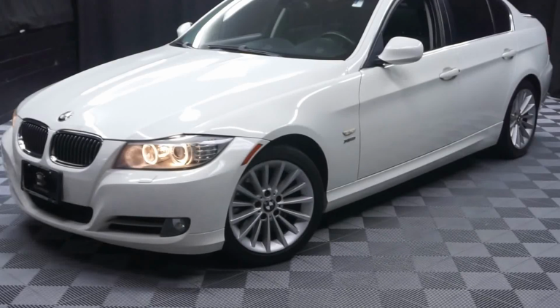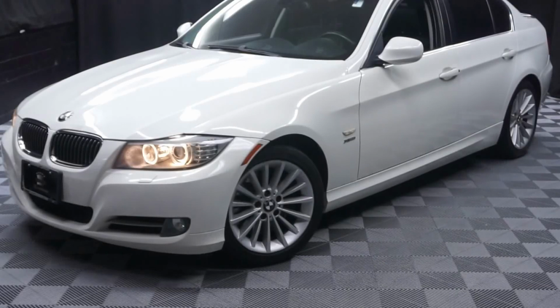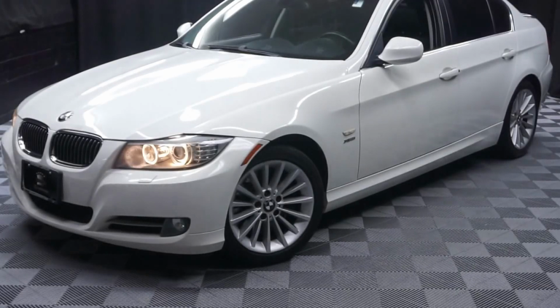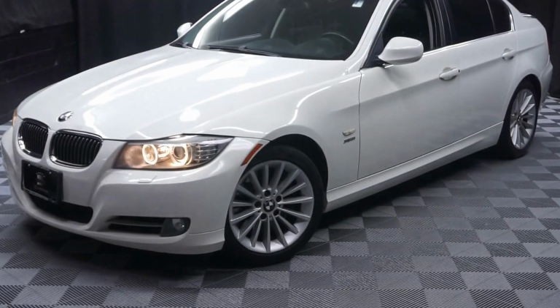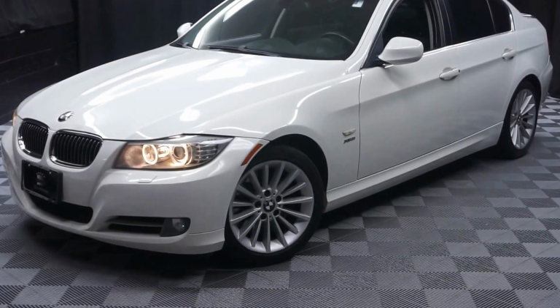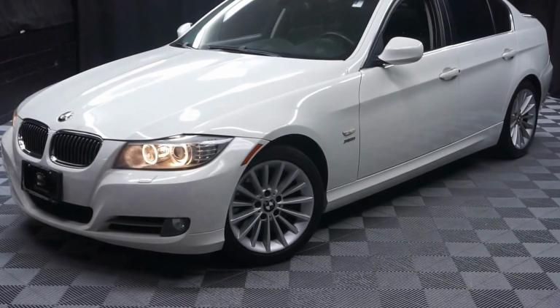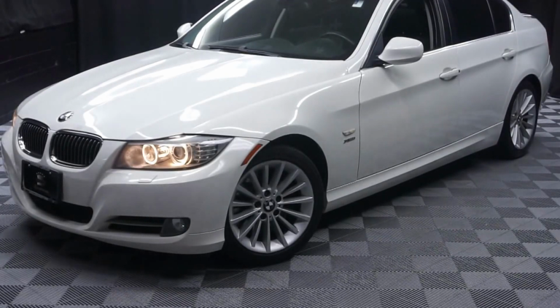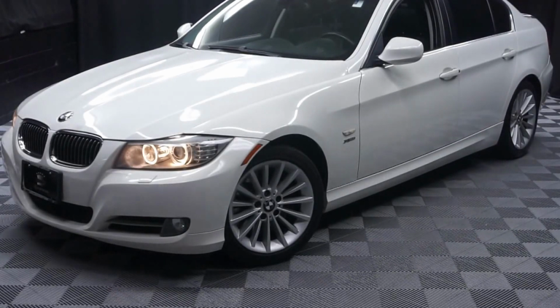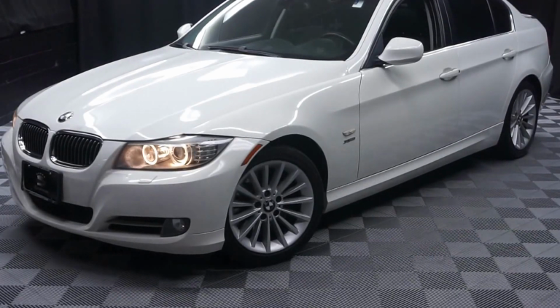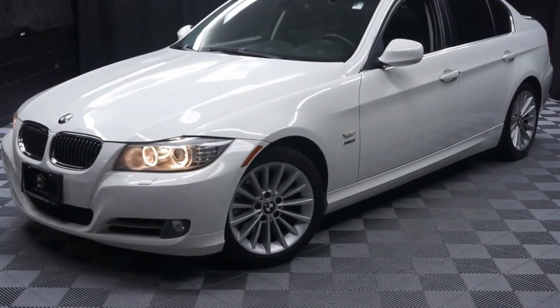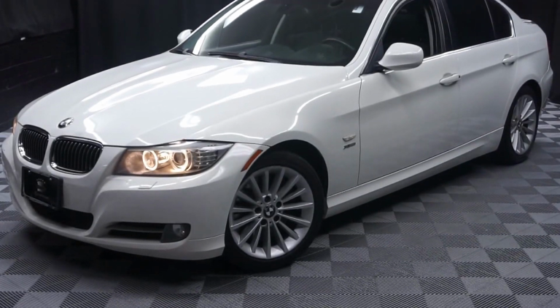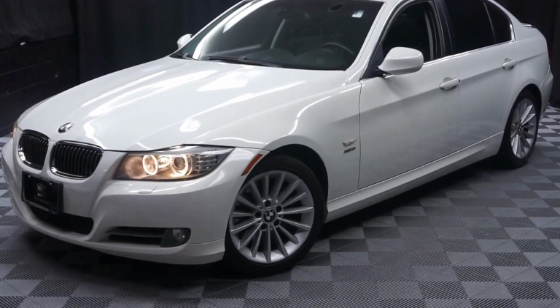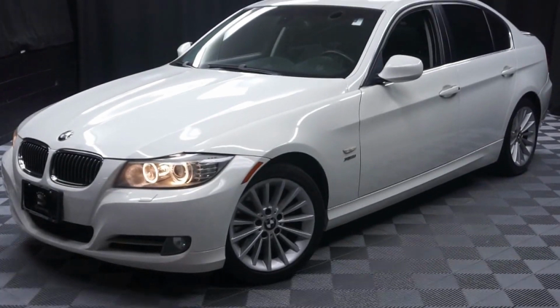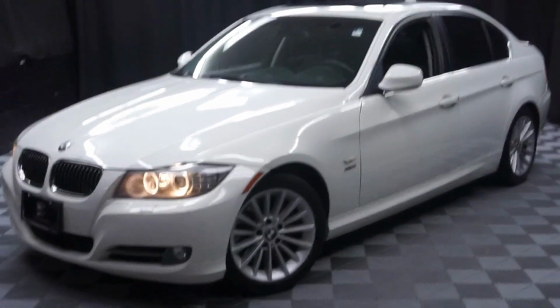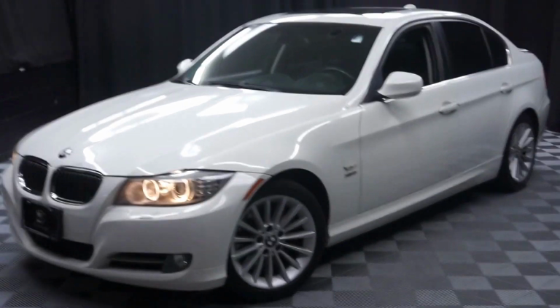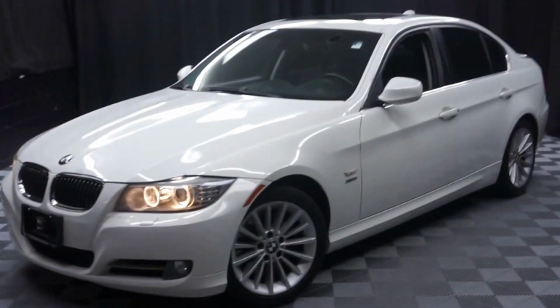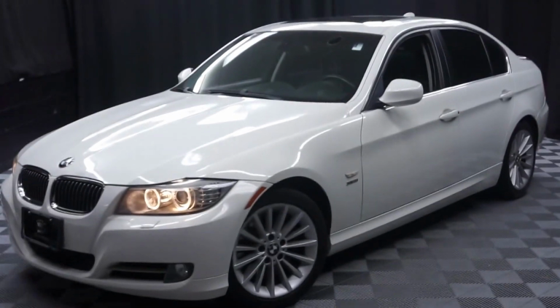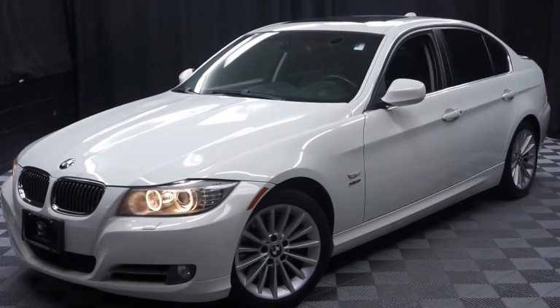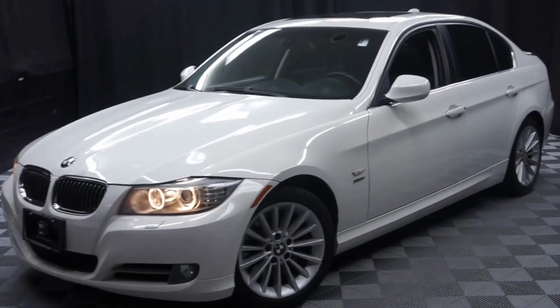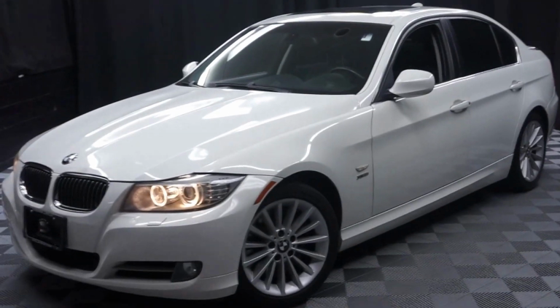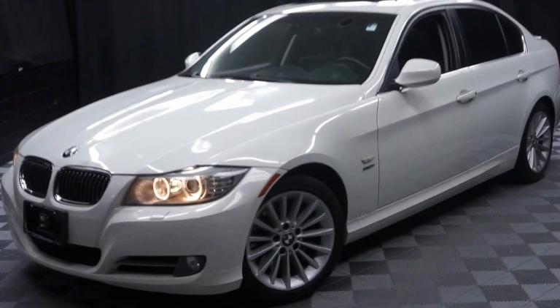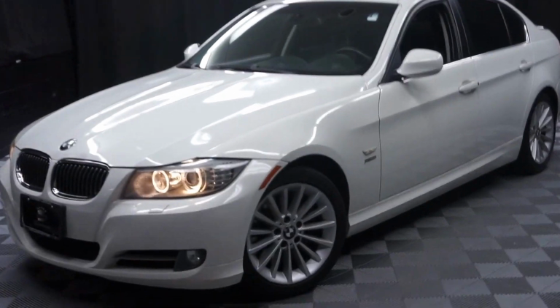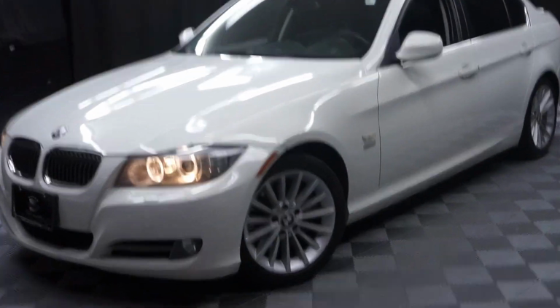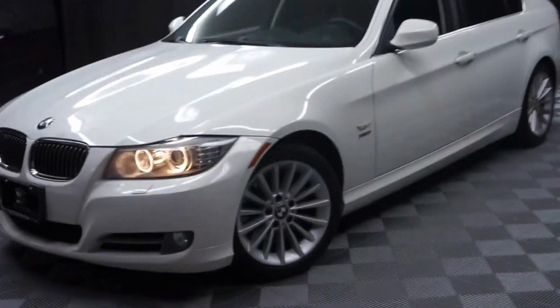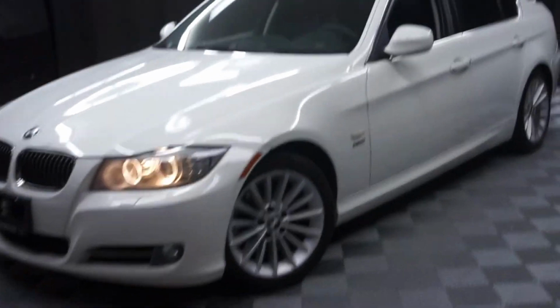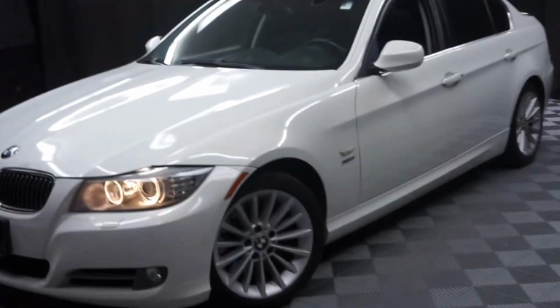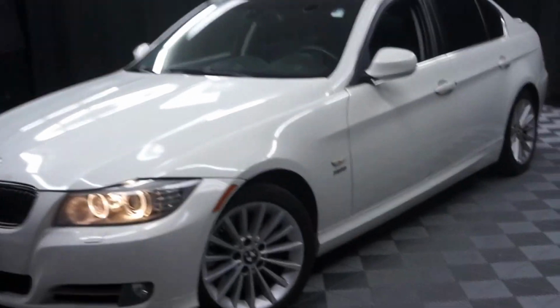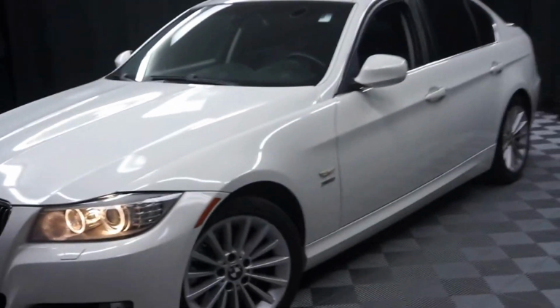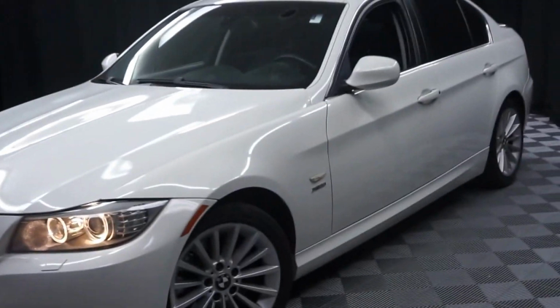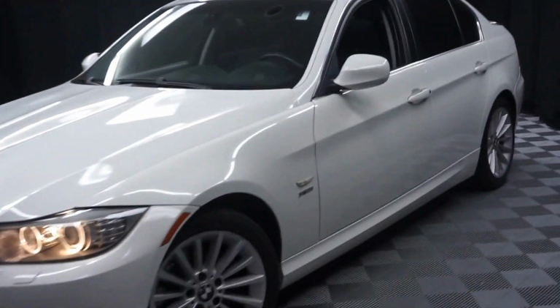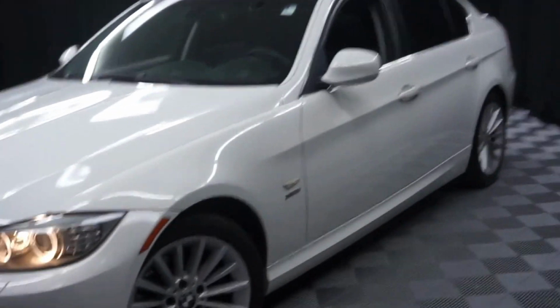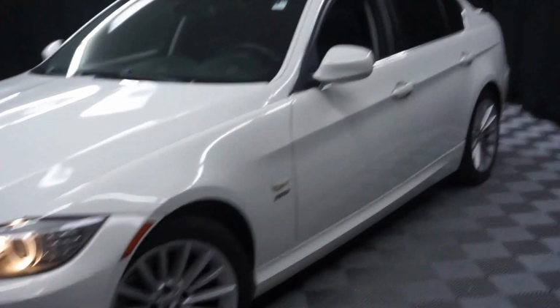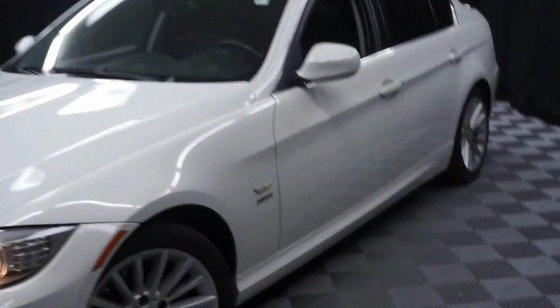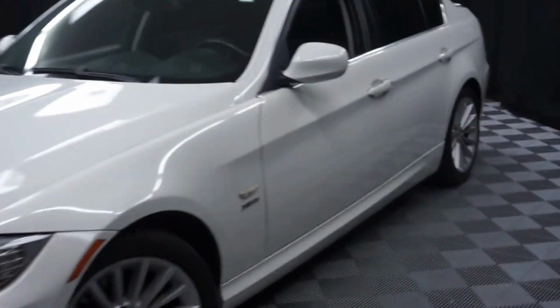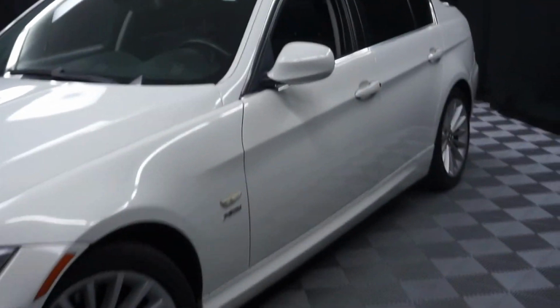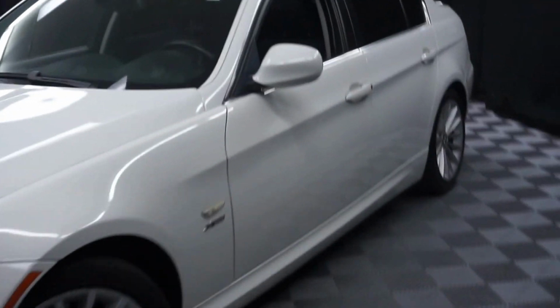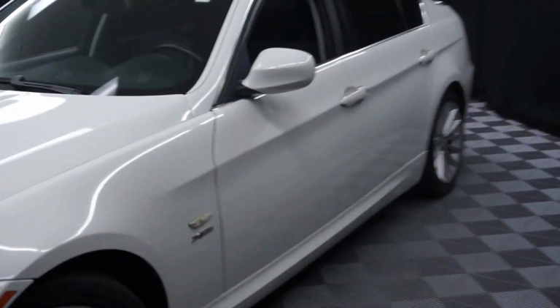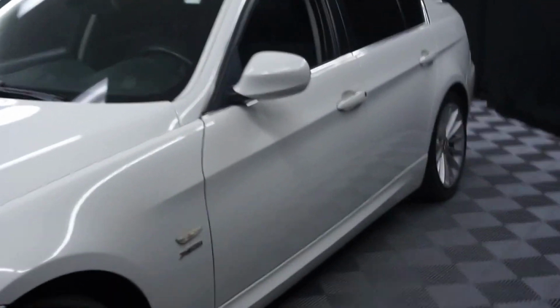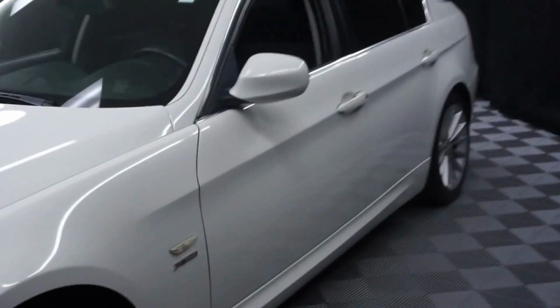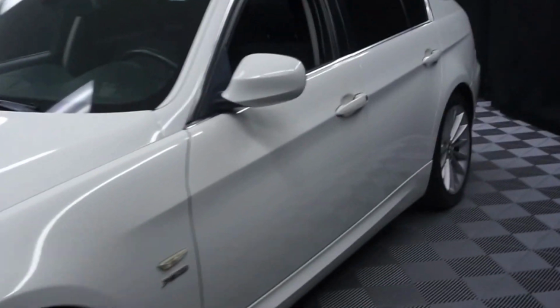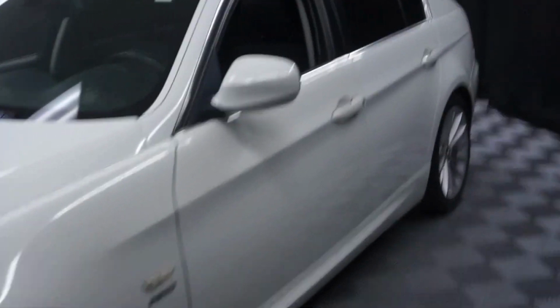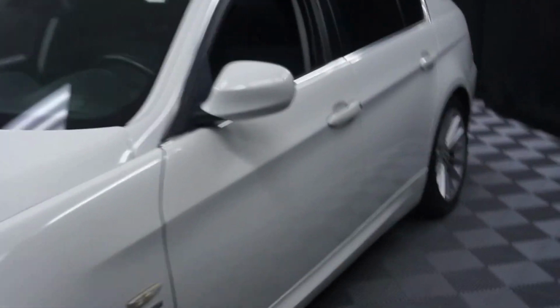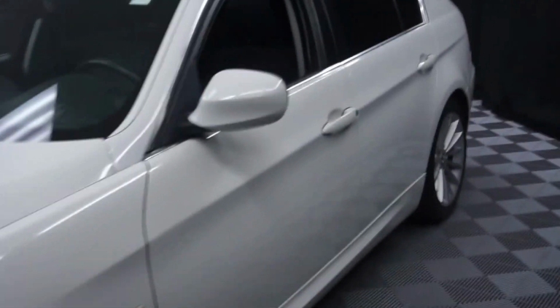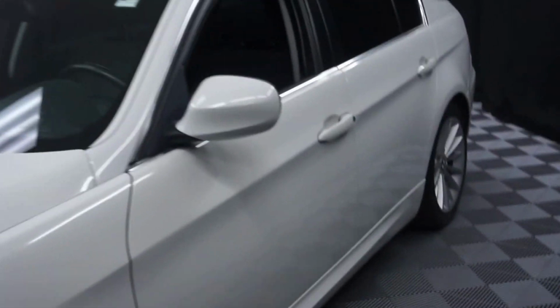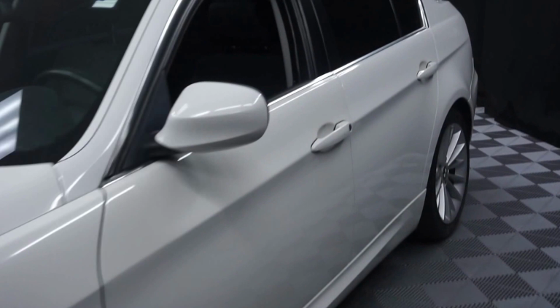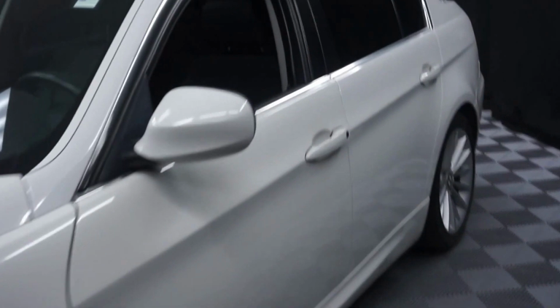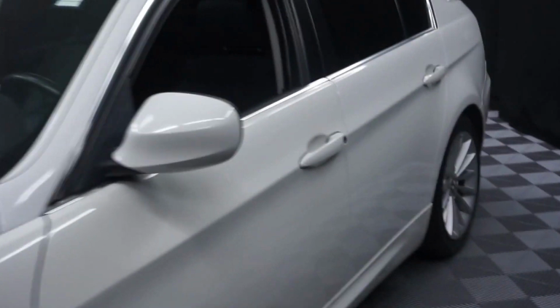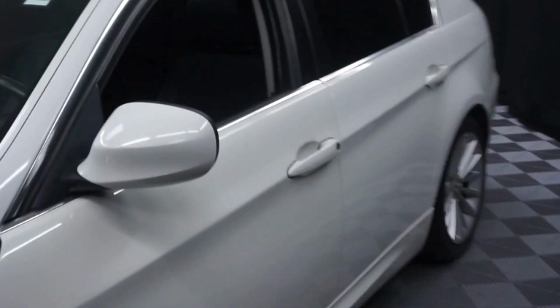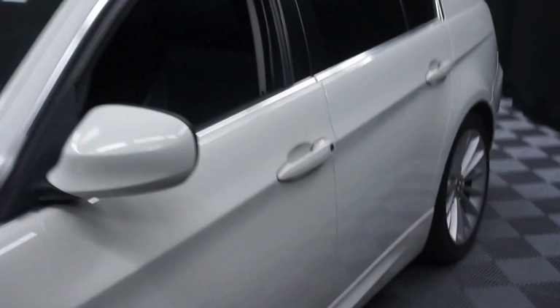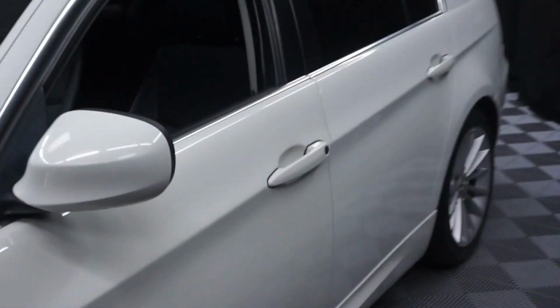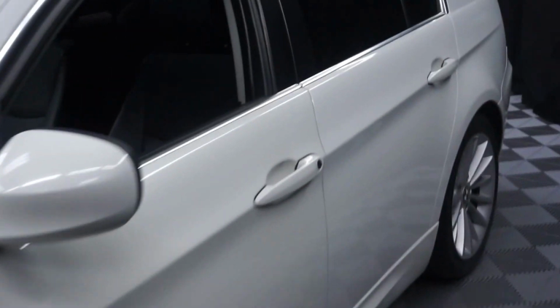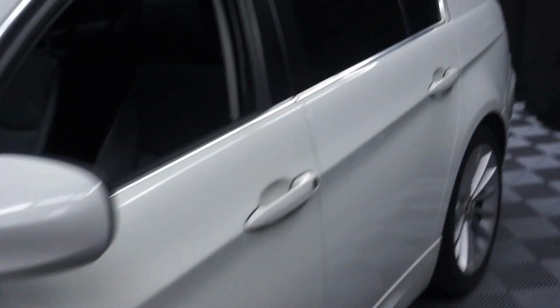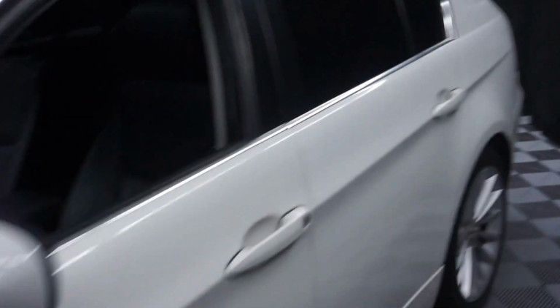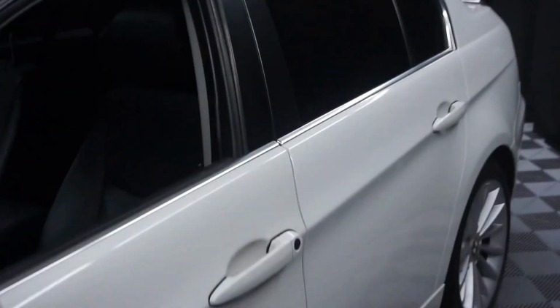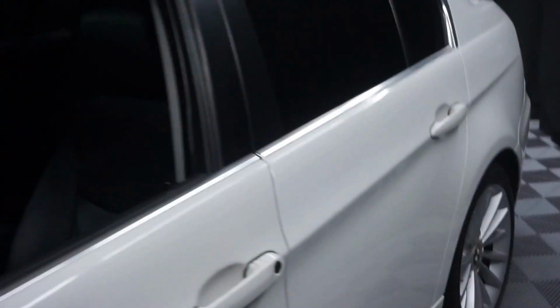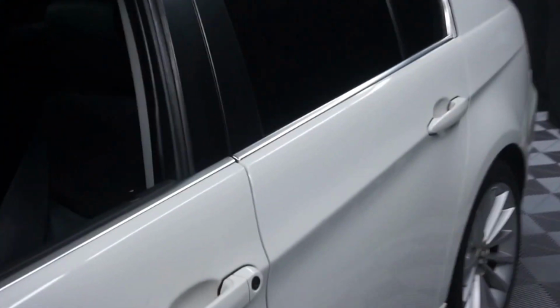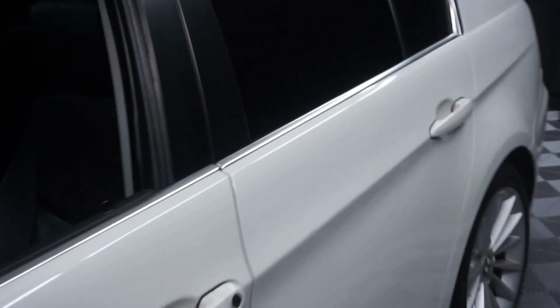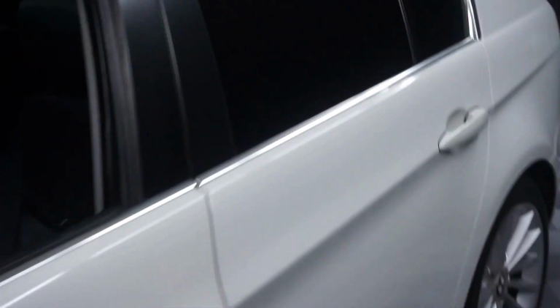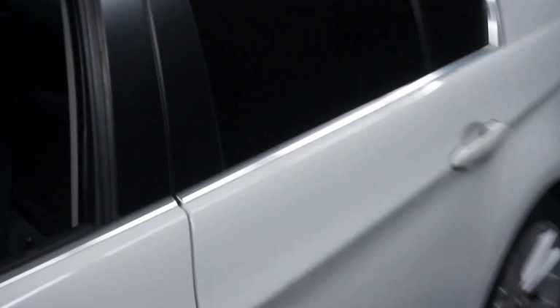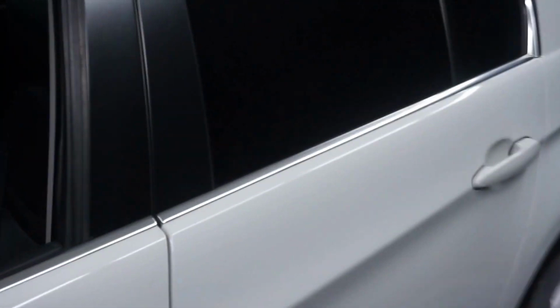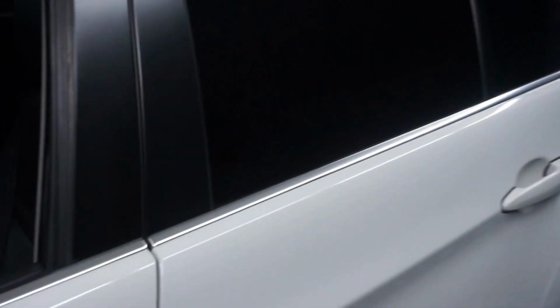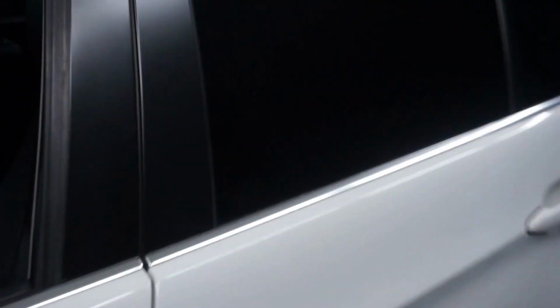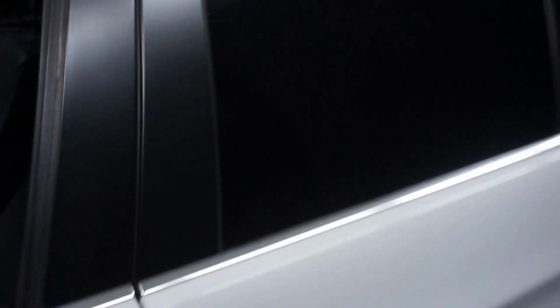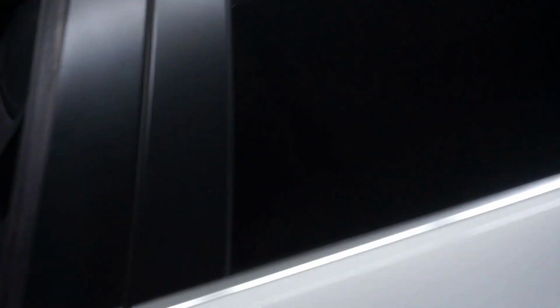All right, car shoppers, welcome back to Lexus of Wilmington. Just traded in, this is a 2009 BMW 335xi.